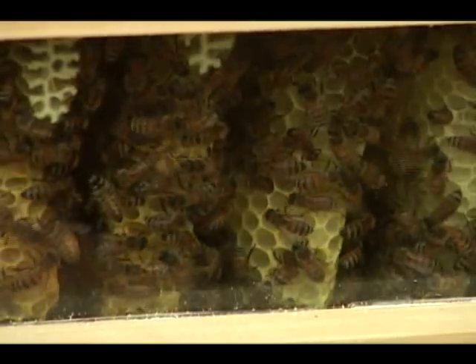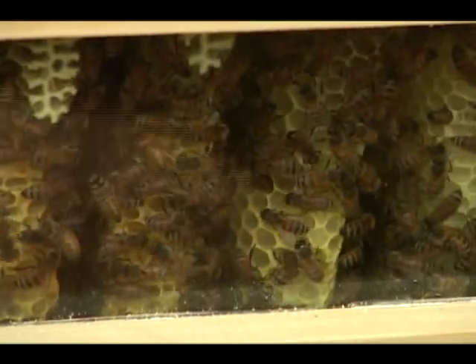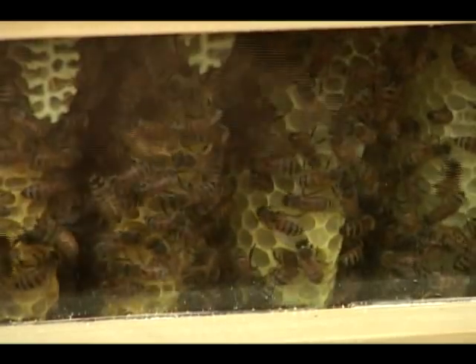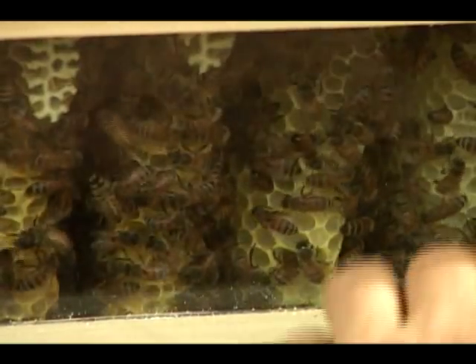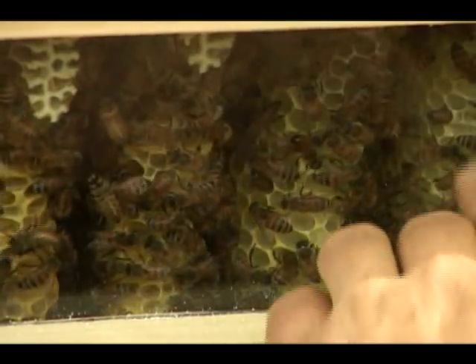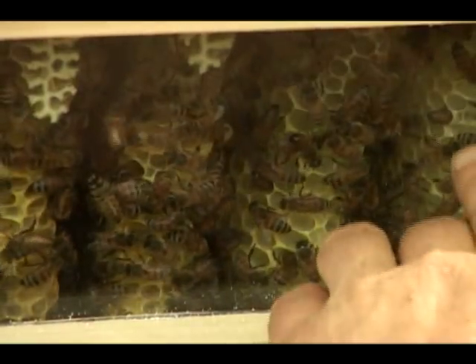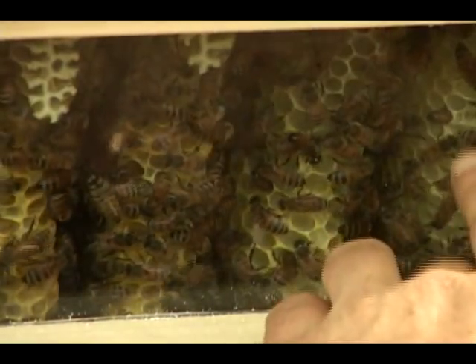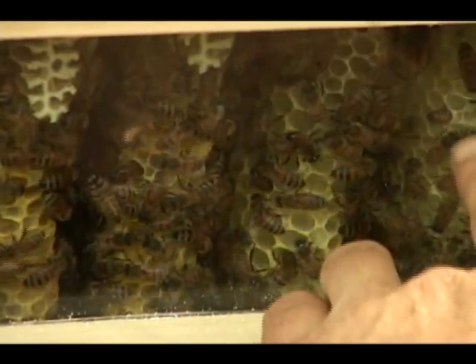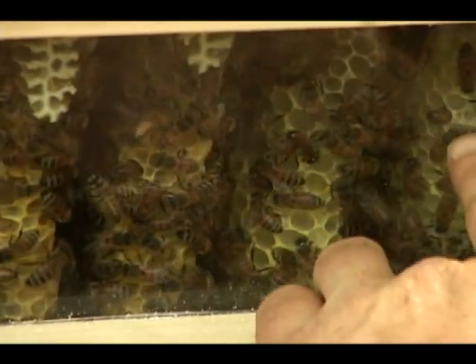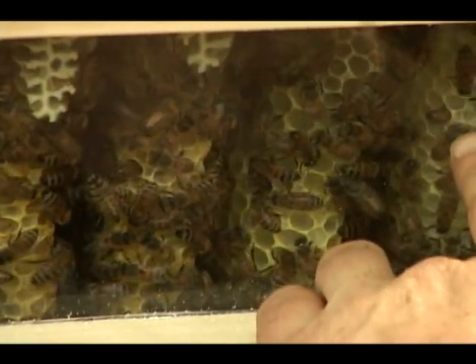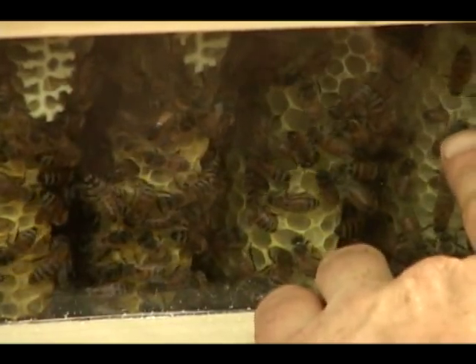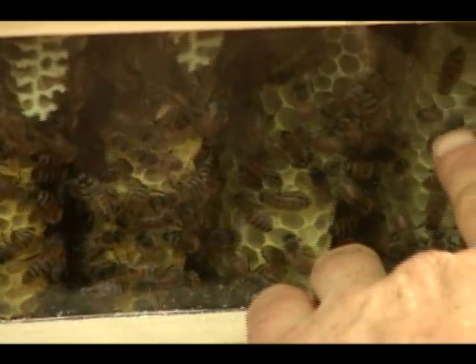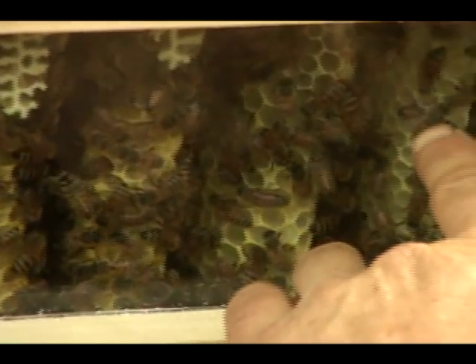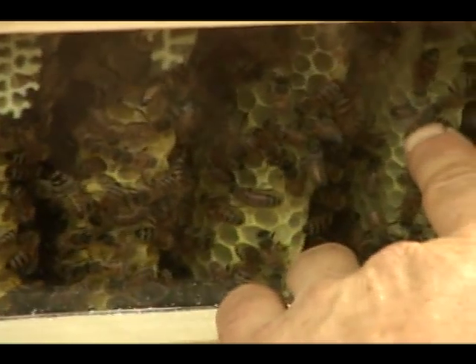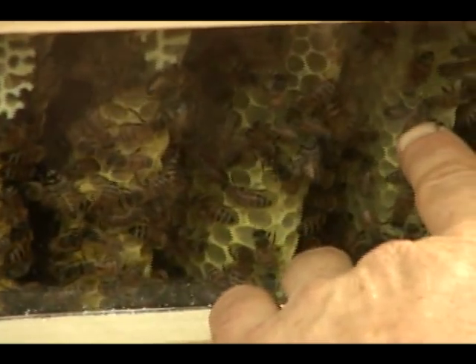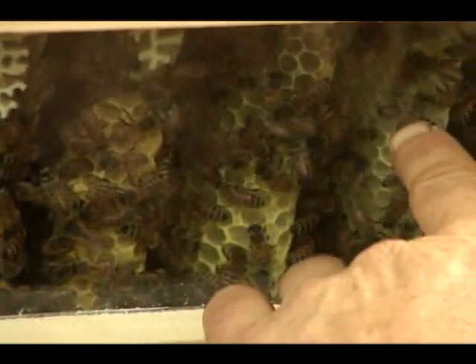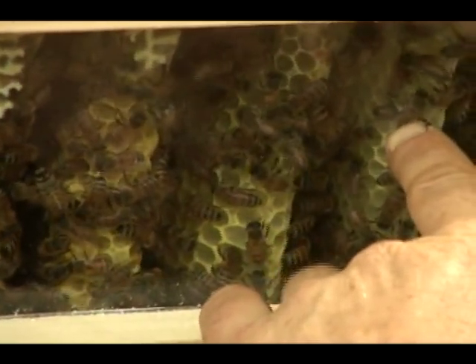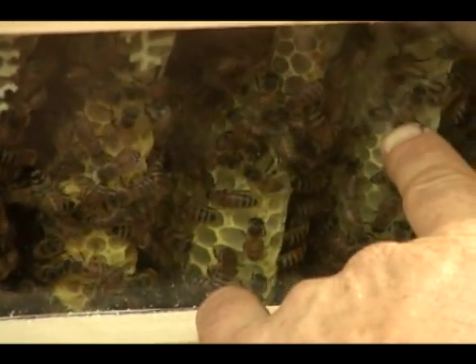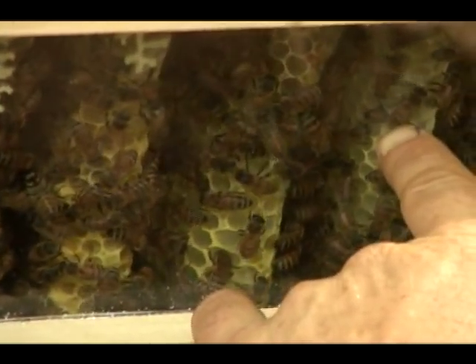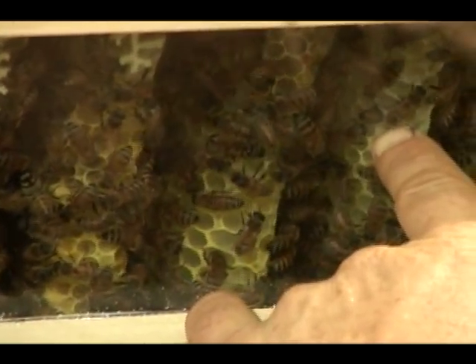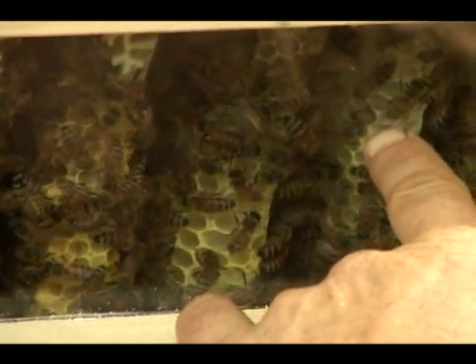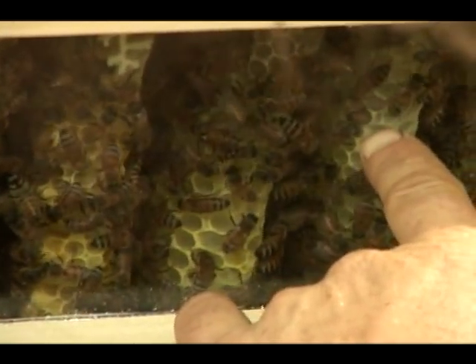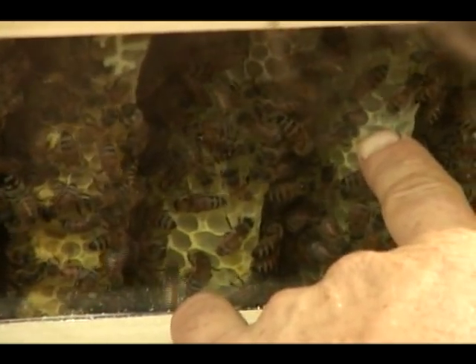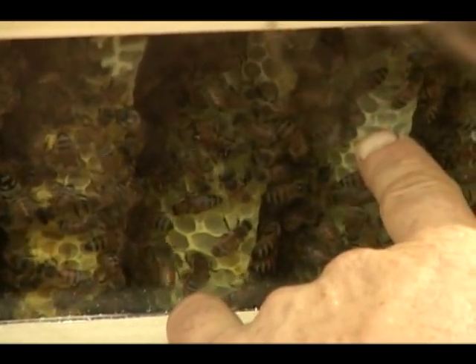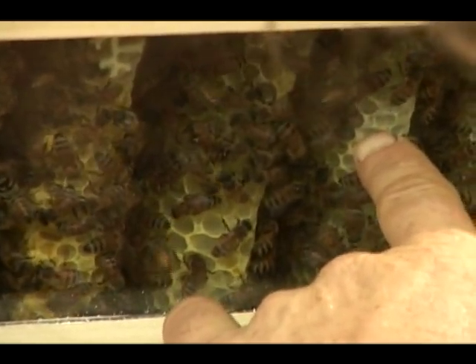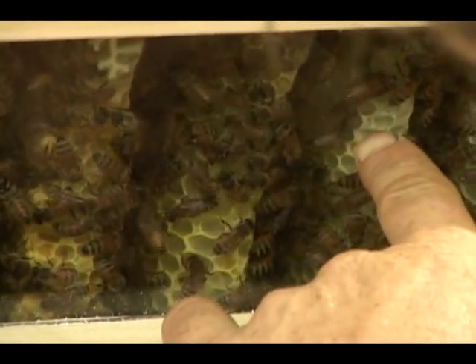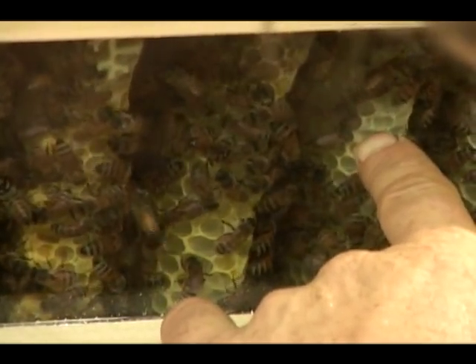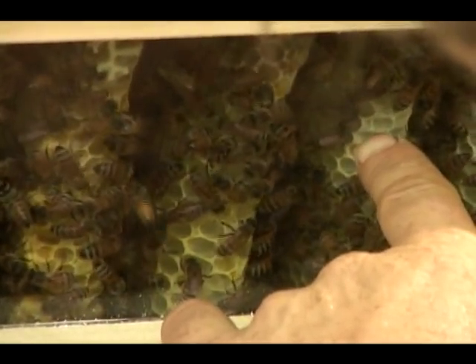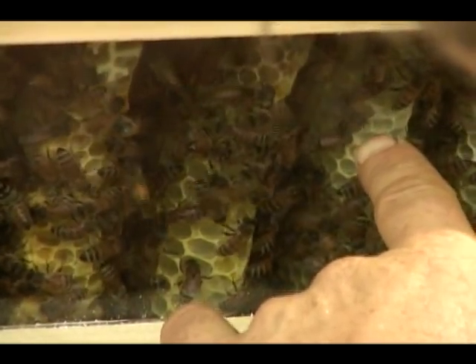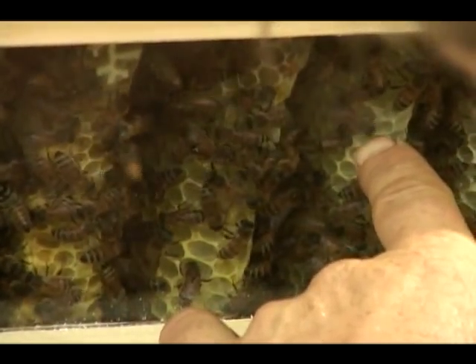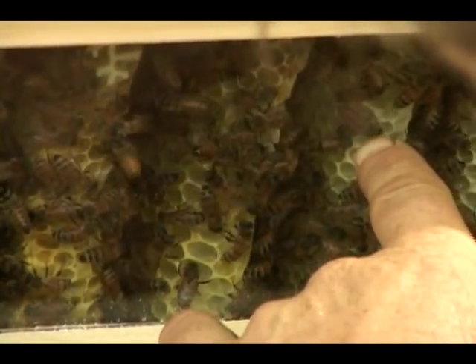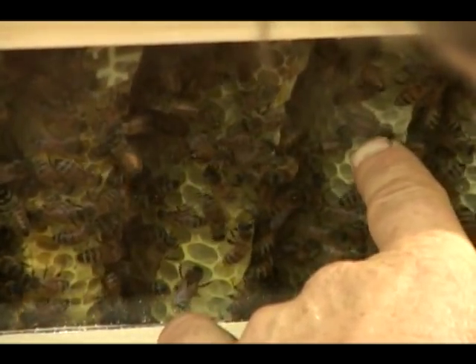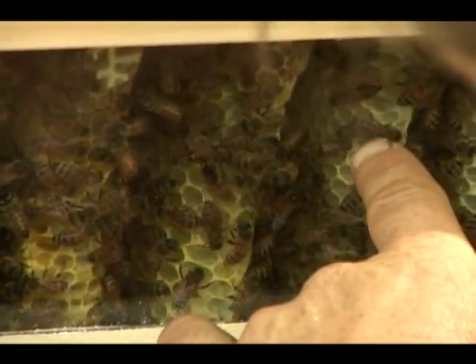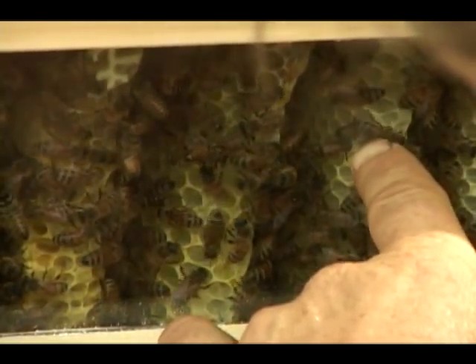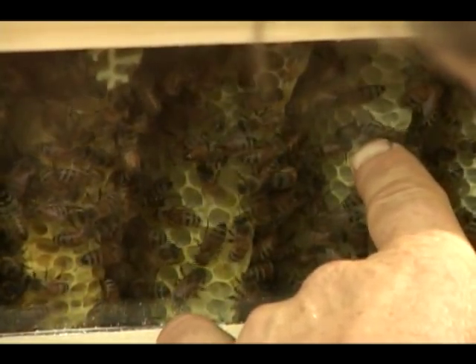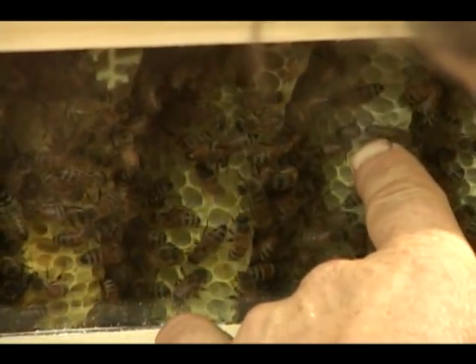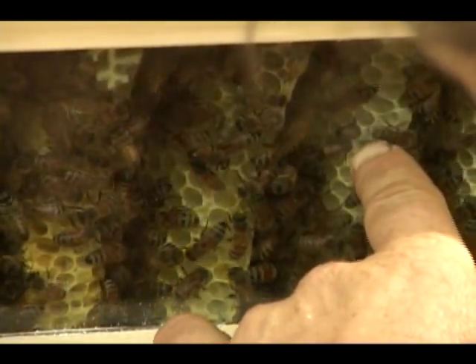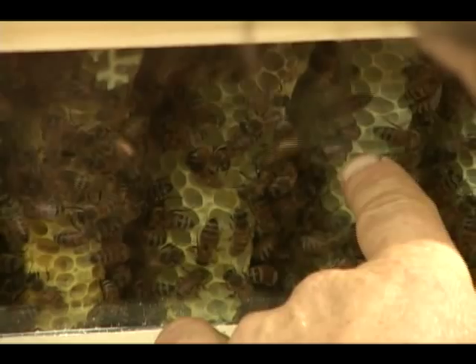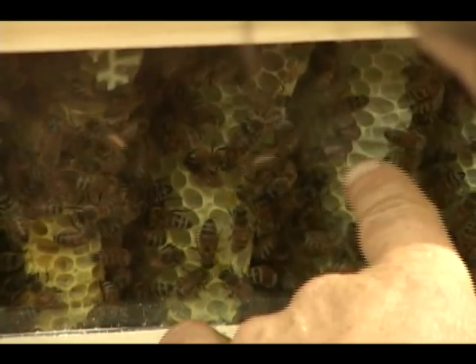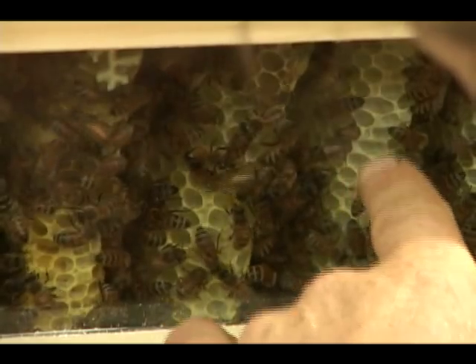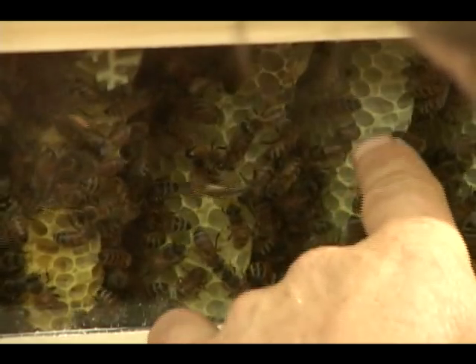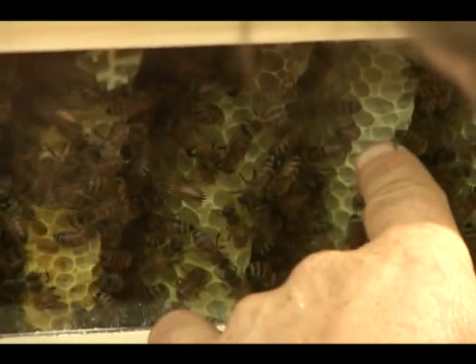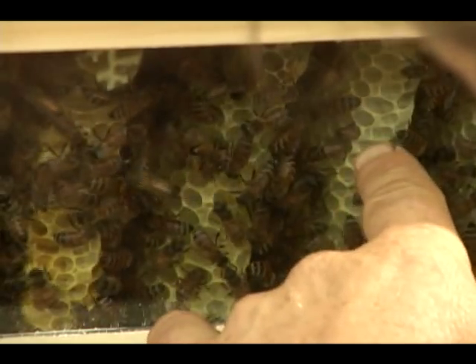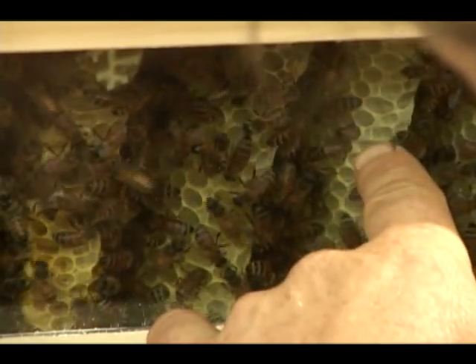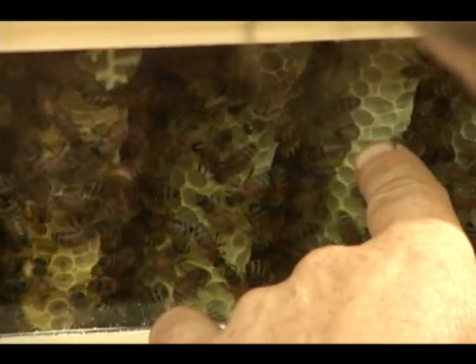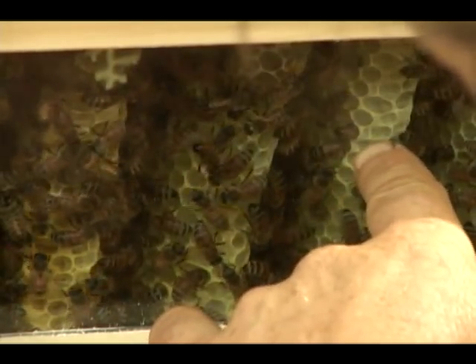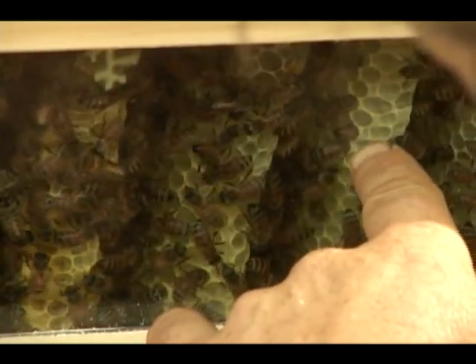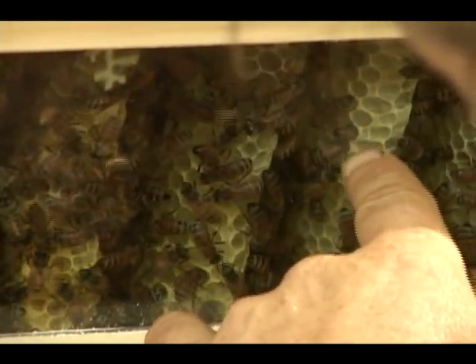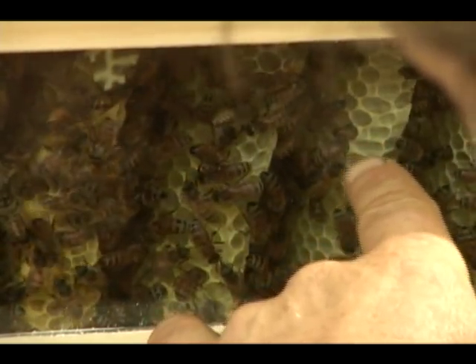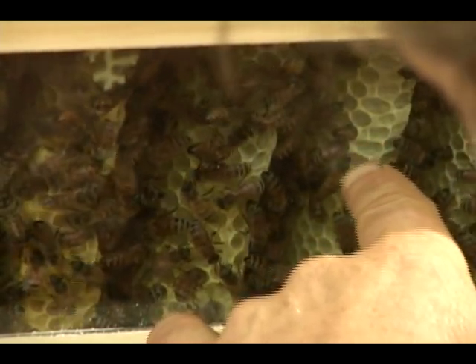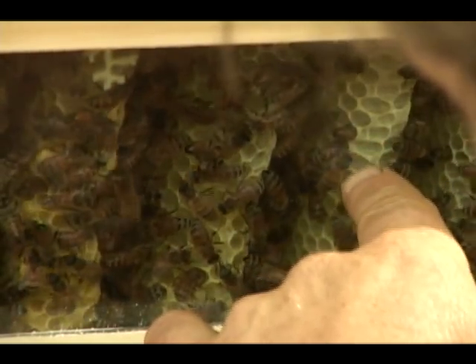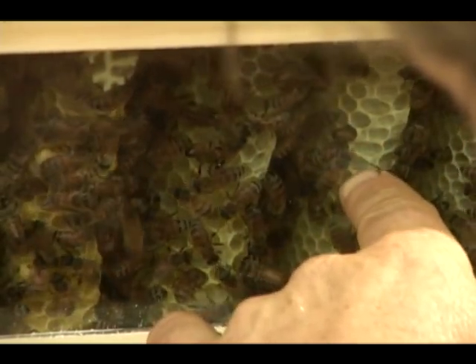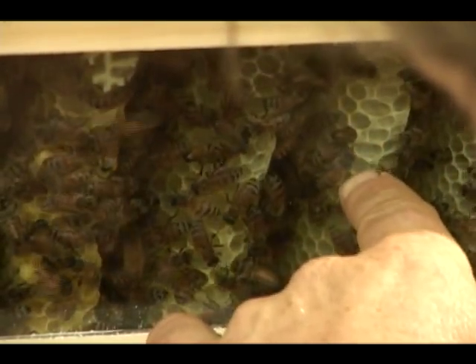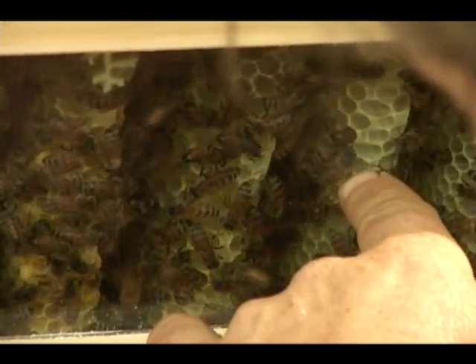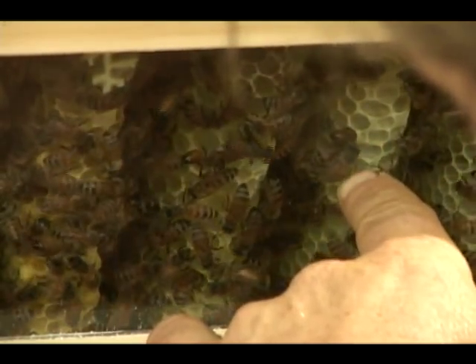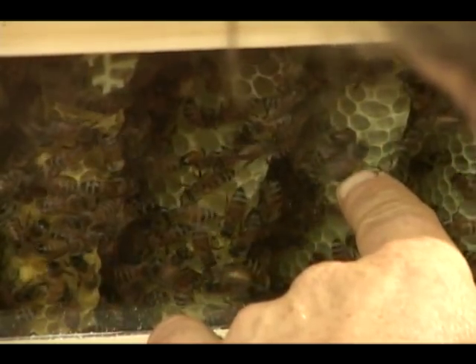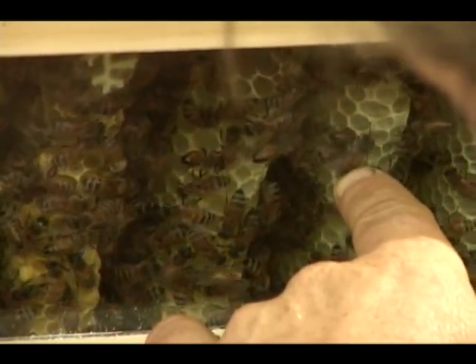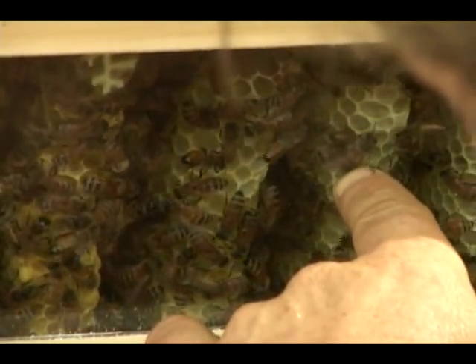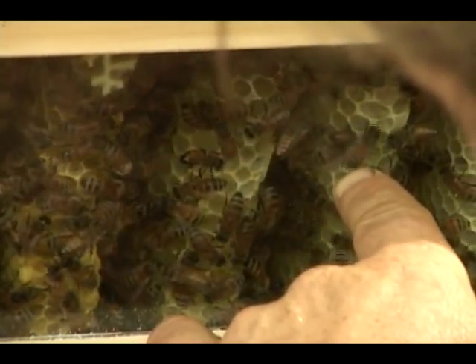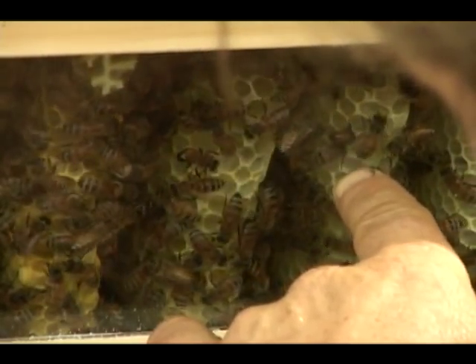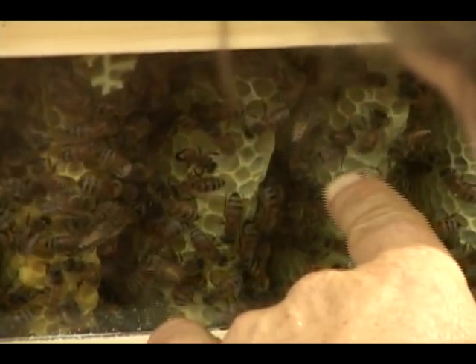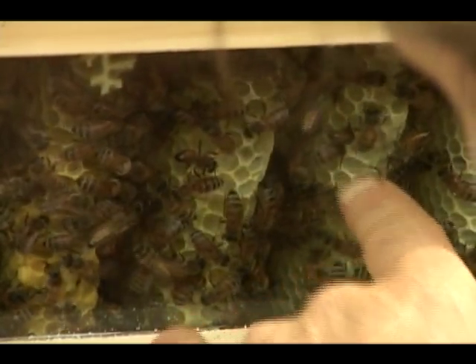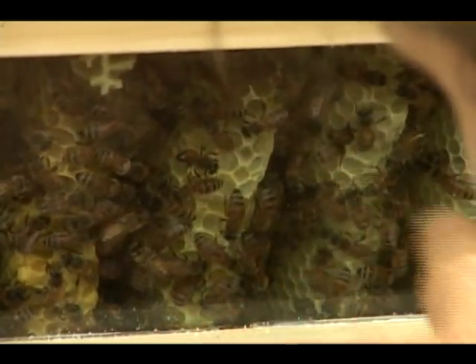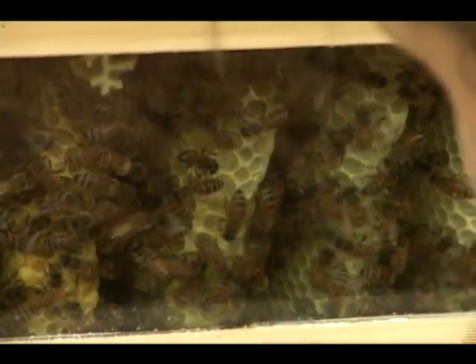Oh, this guy is buried in there. He's sticking nectar way down in that comb. His old butt's sticking out. Another one's putting something right behind him.